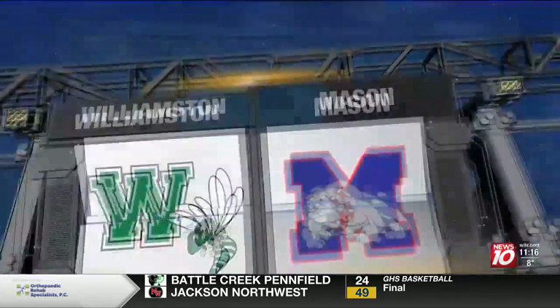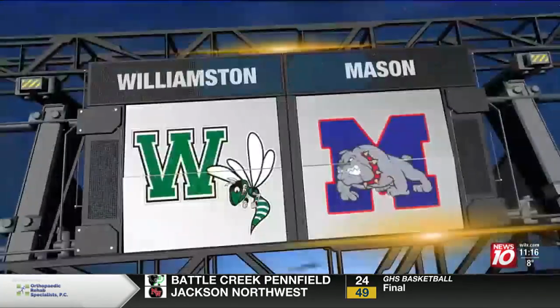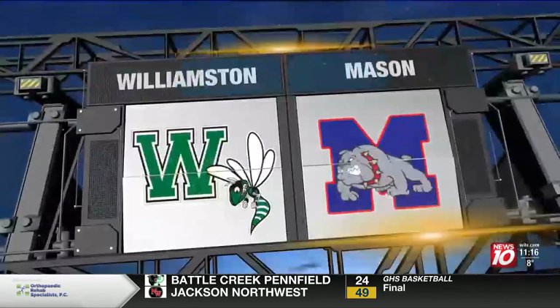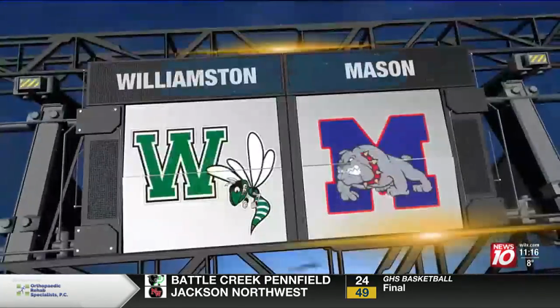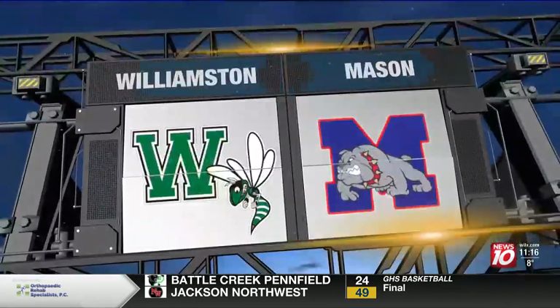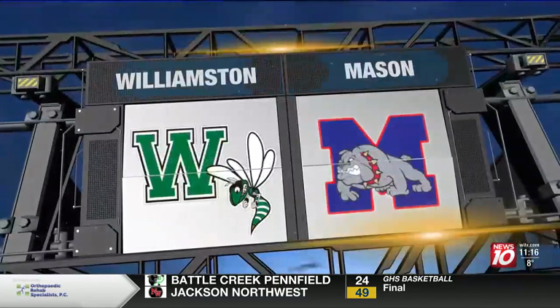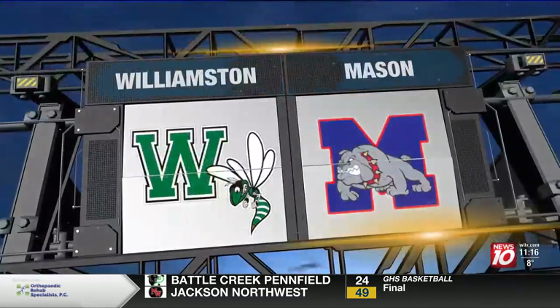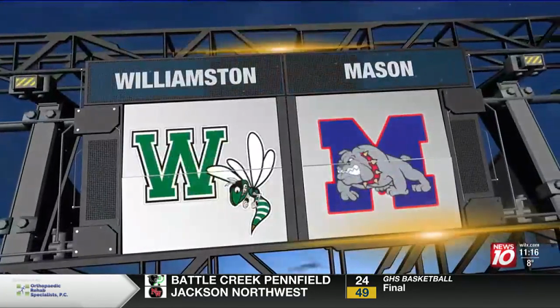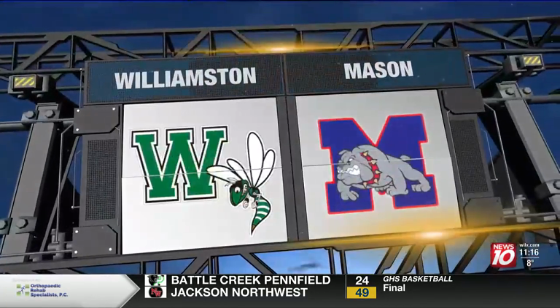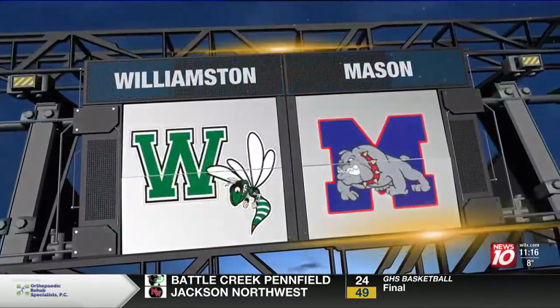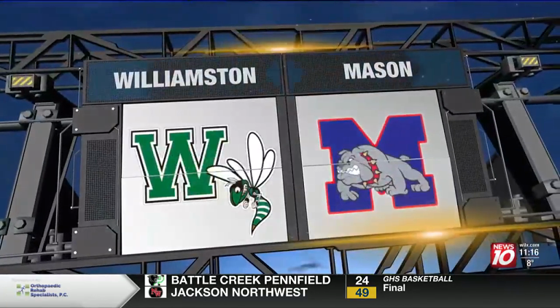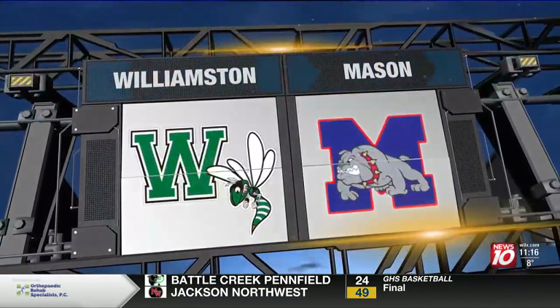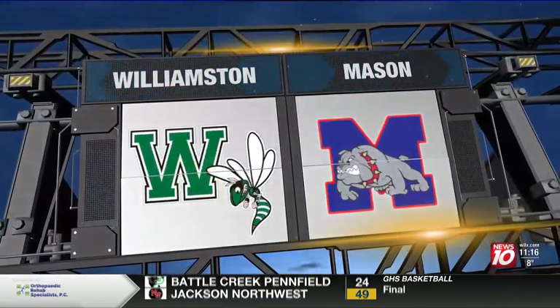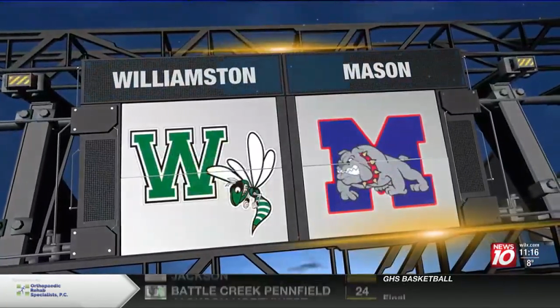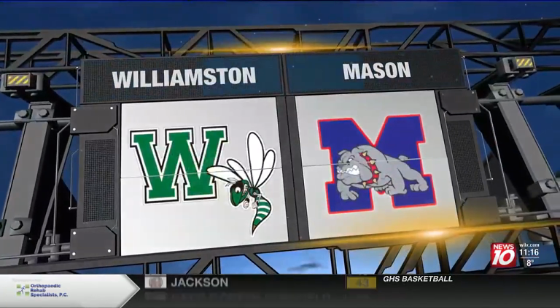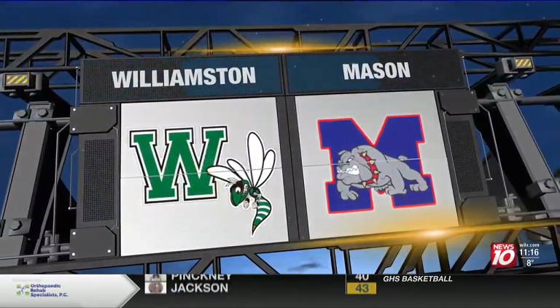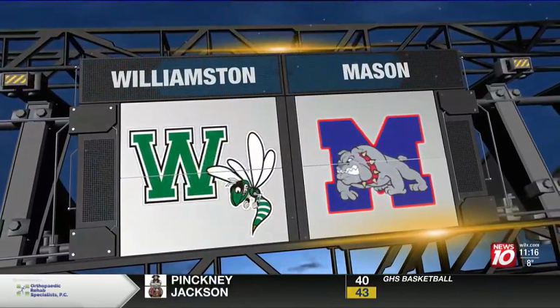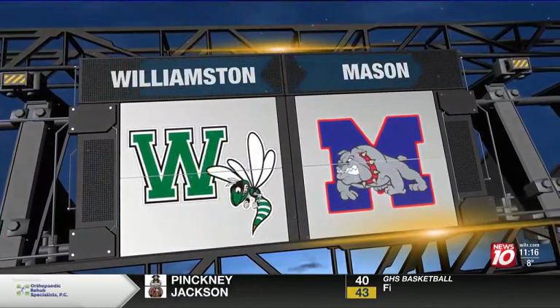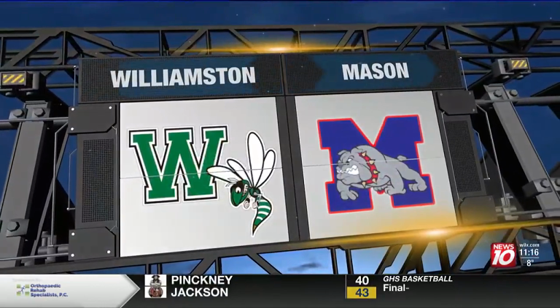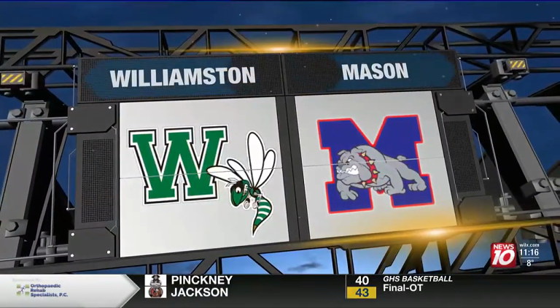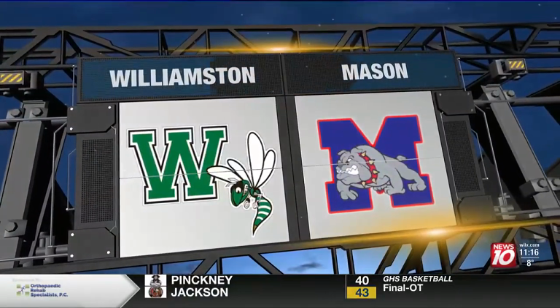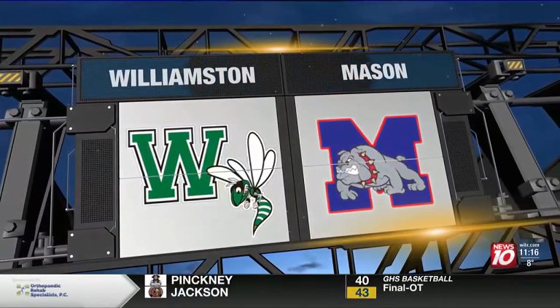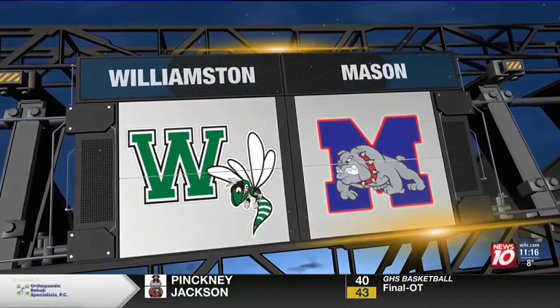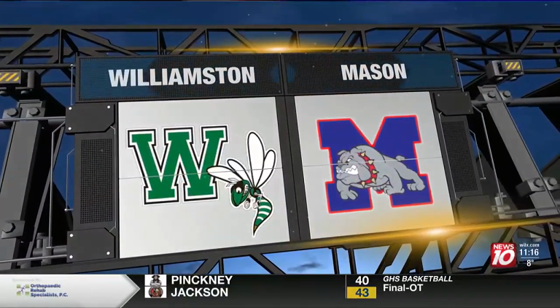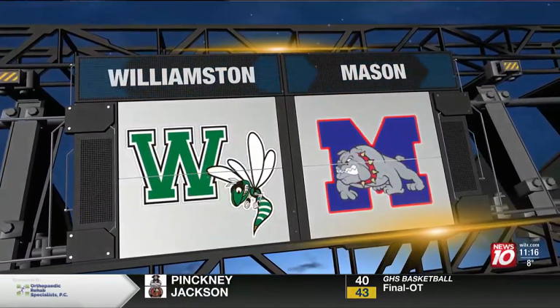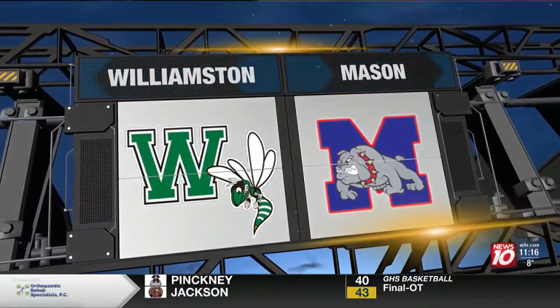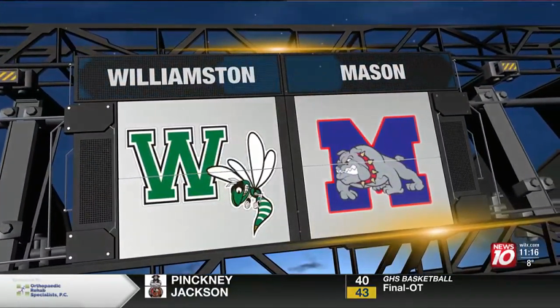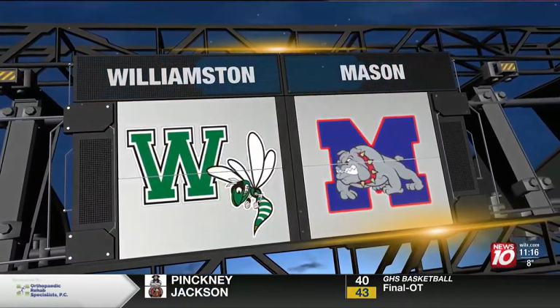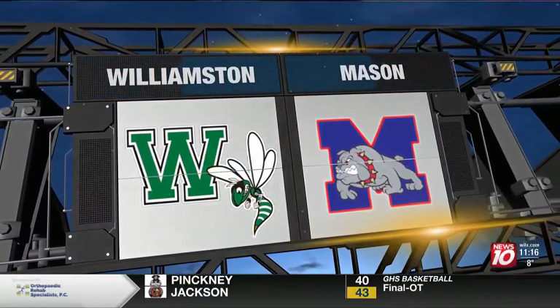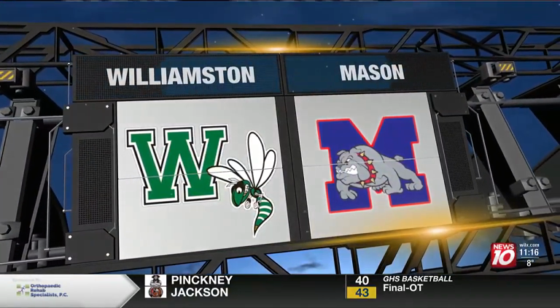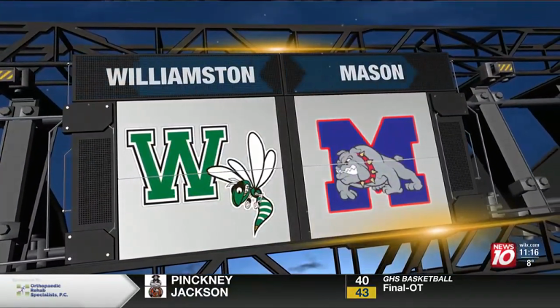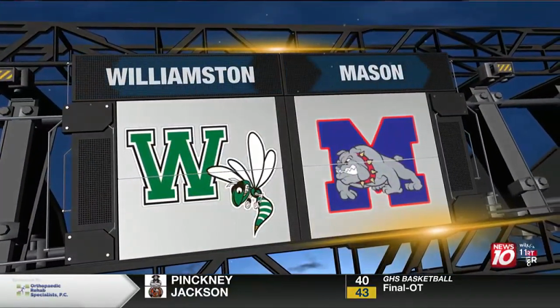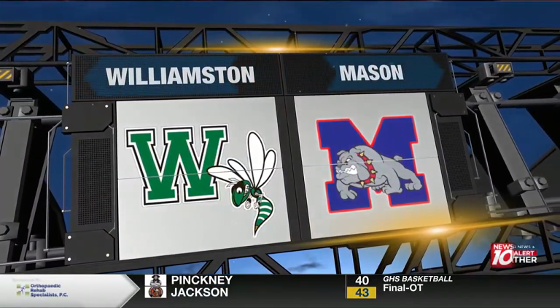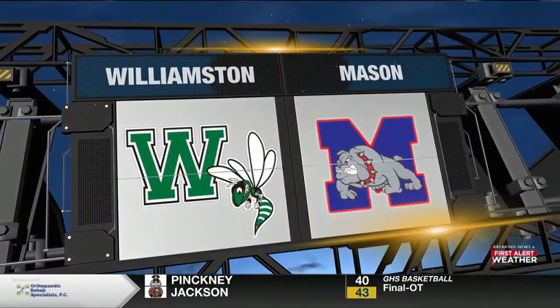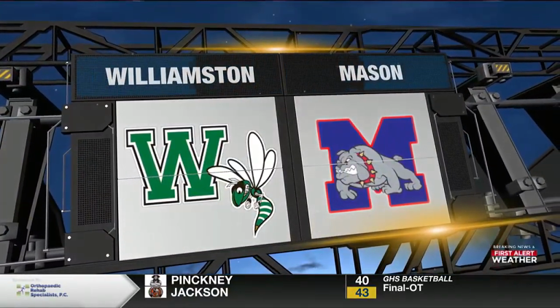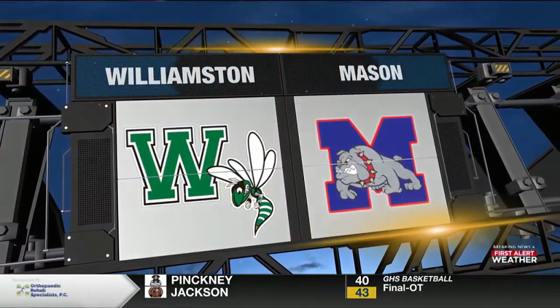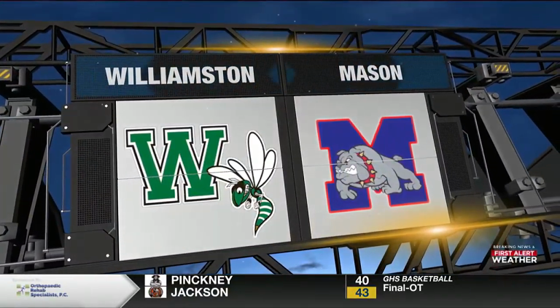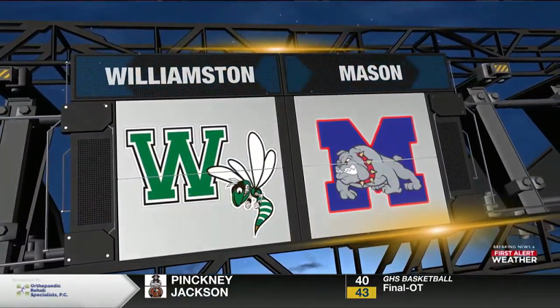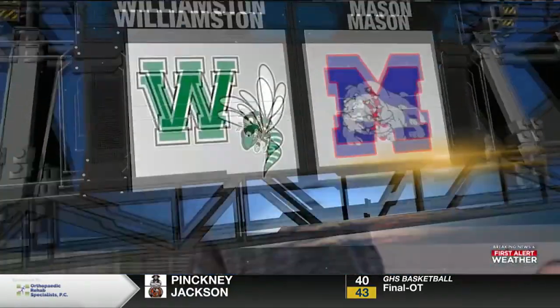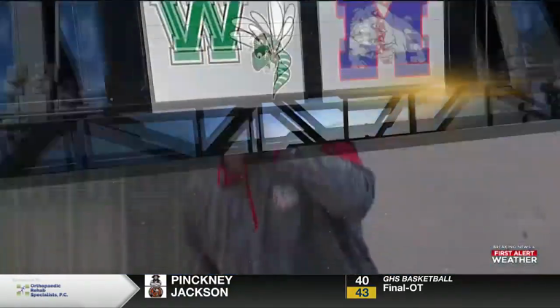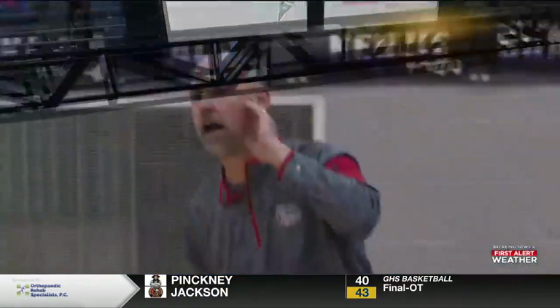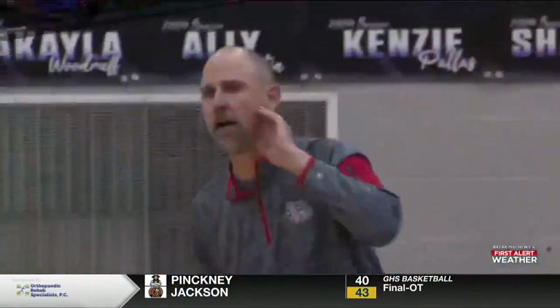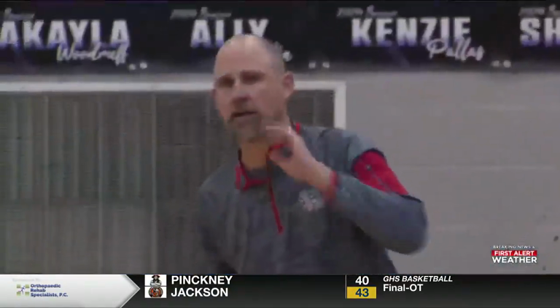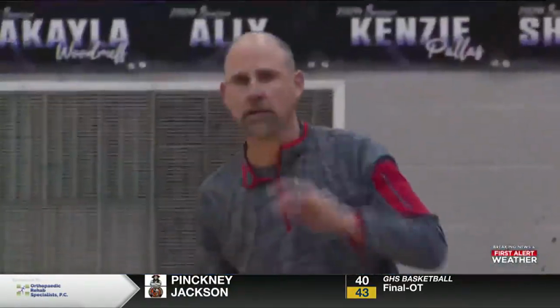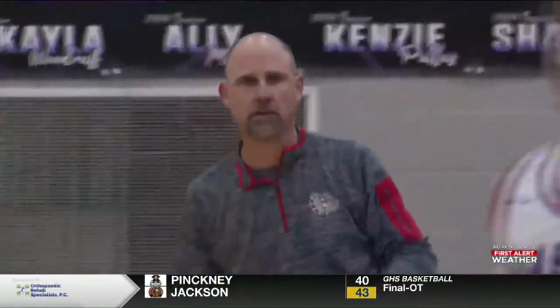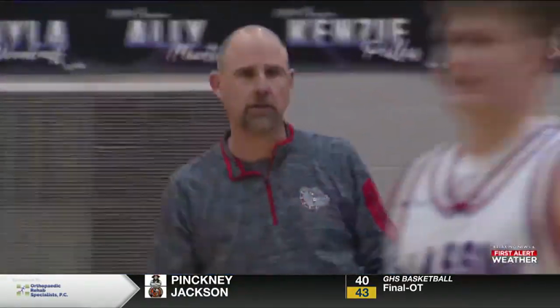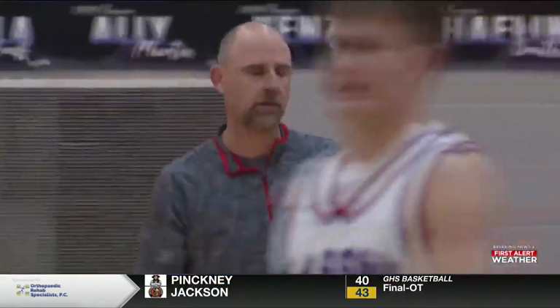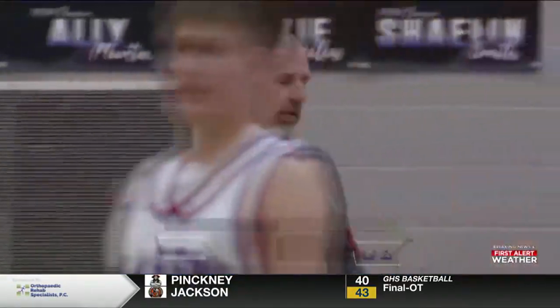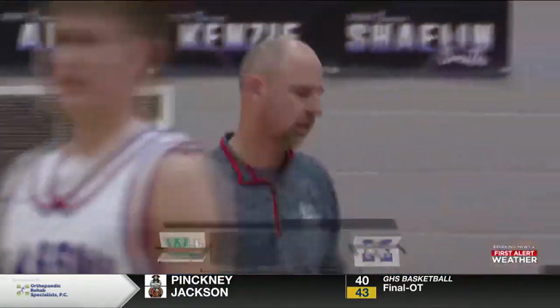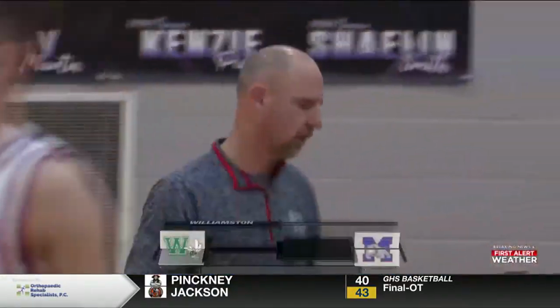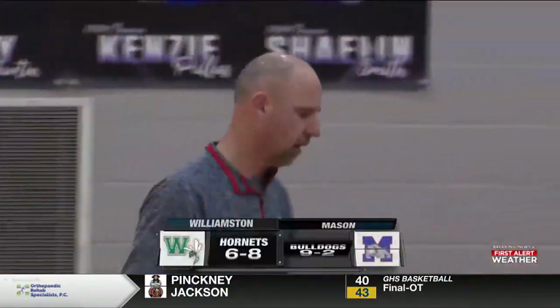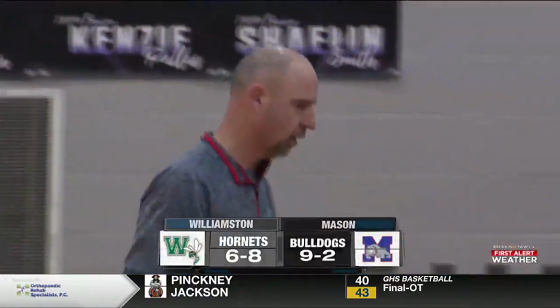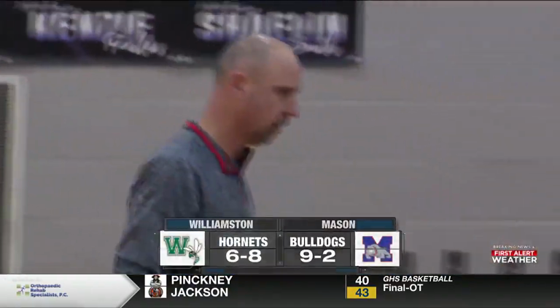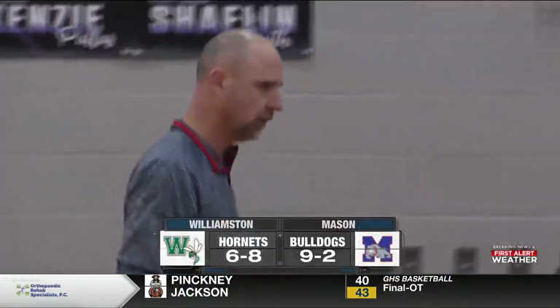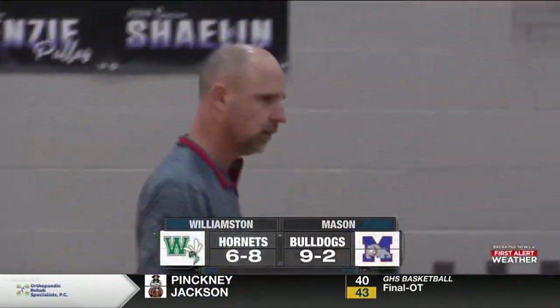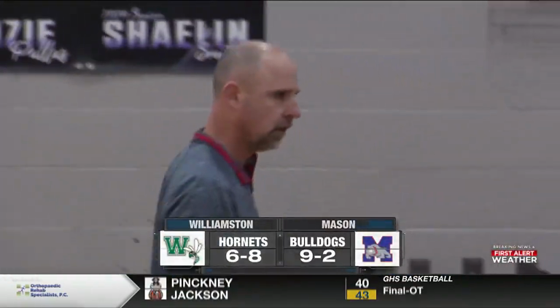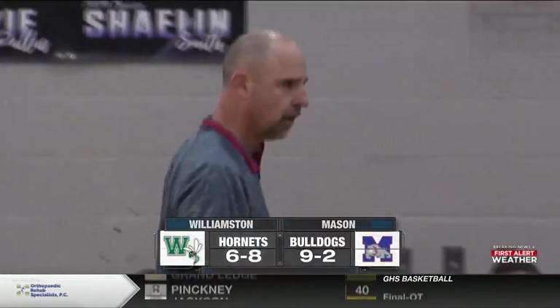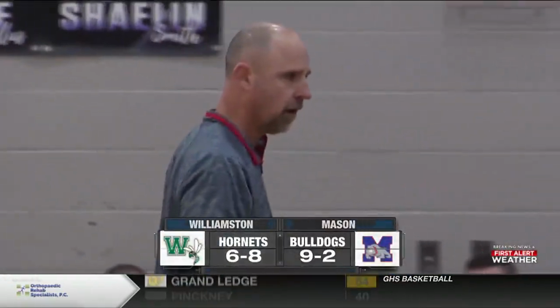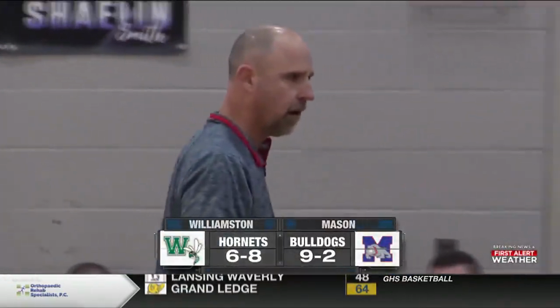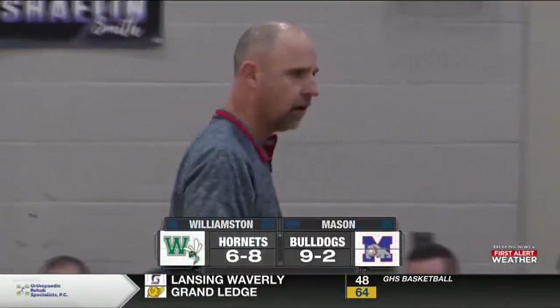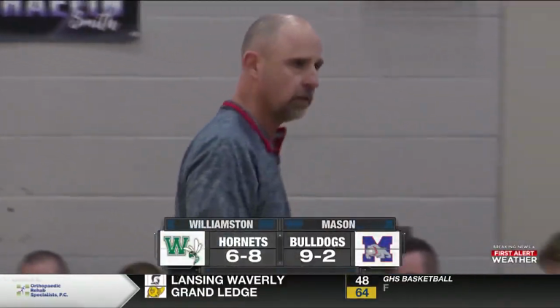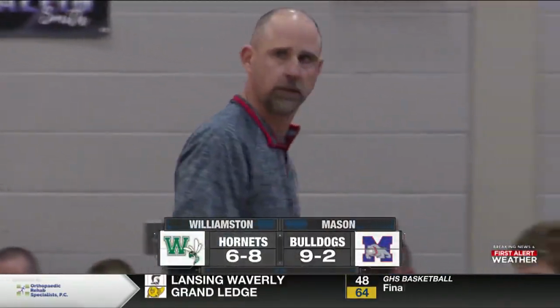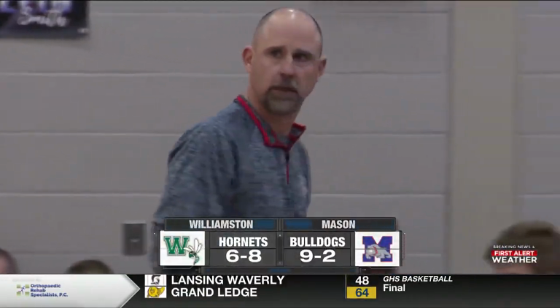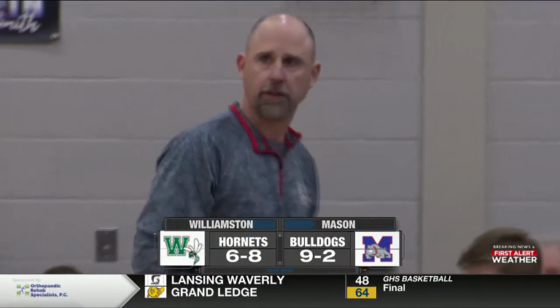But how about a game we did make it to? It was a fun one — another very good area team. The C-Double-A-C Red, 9-2 Mason hosting Williamston tonight.